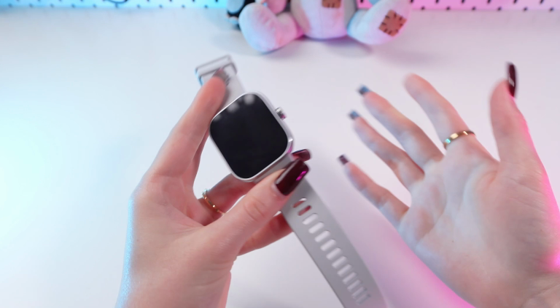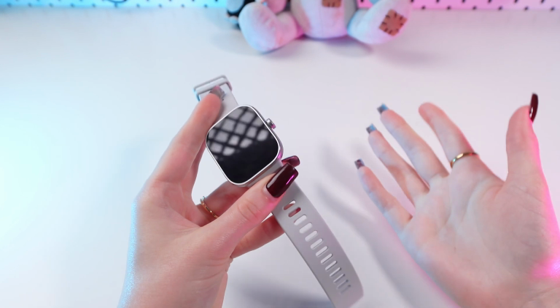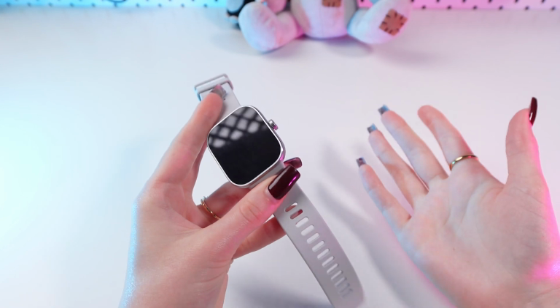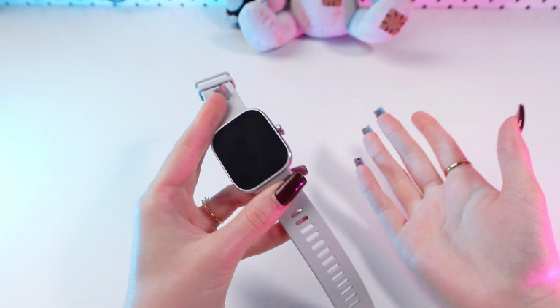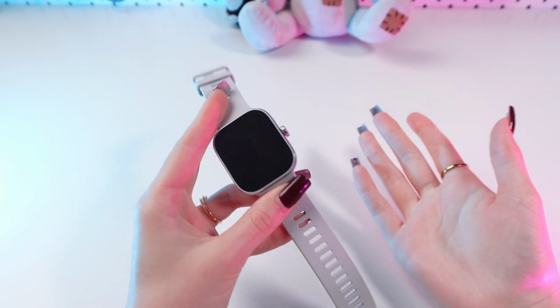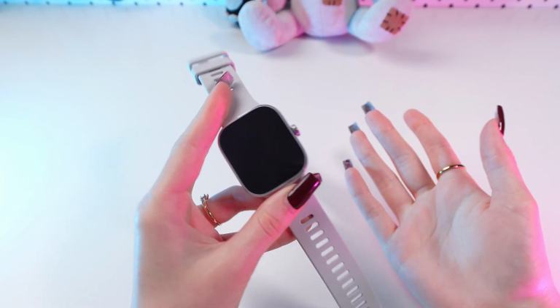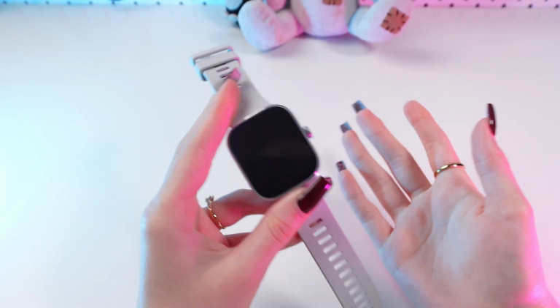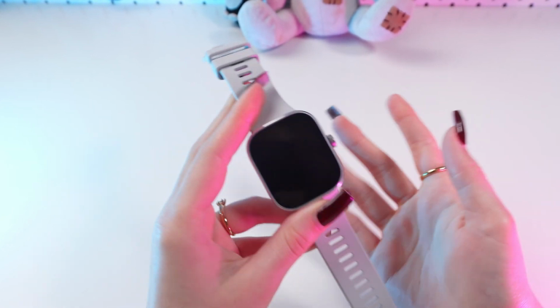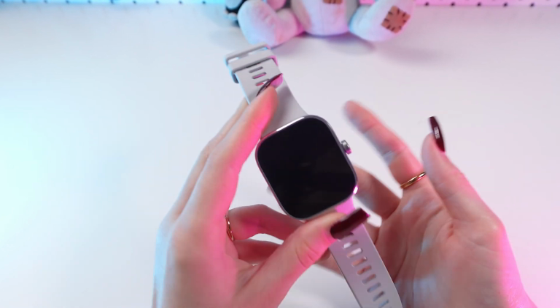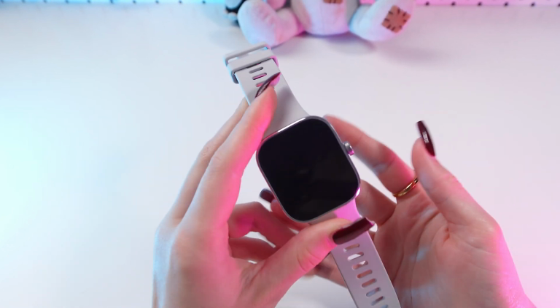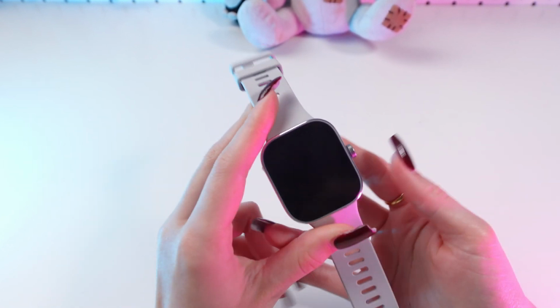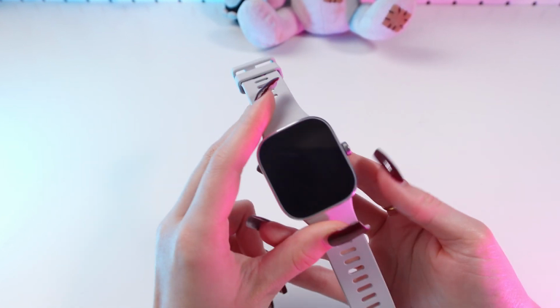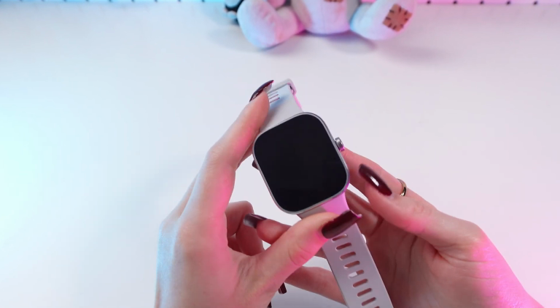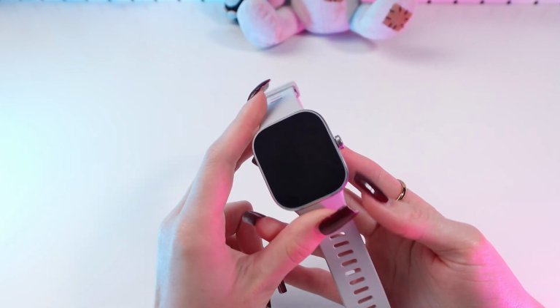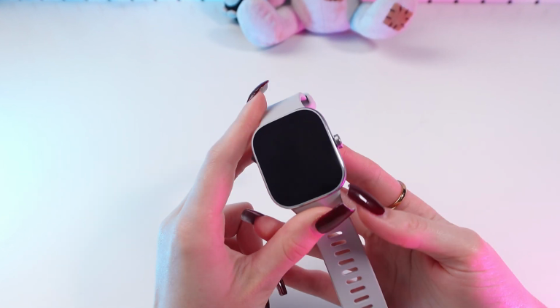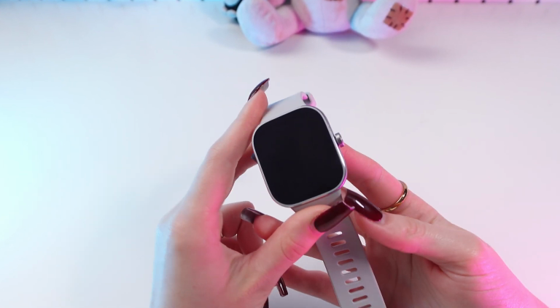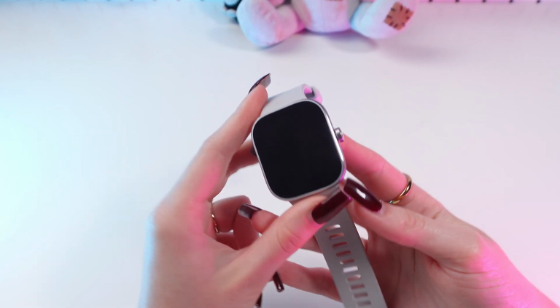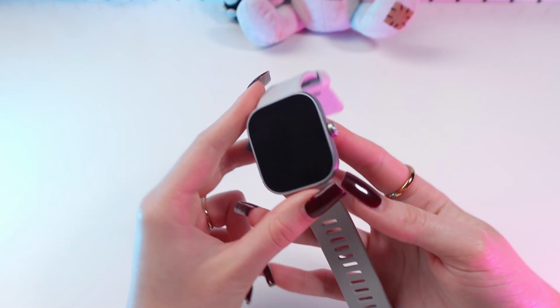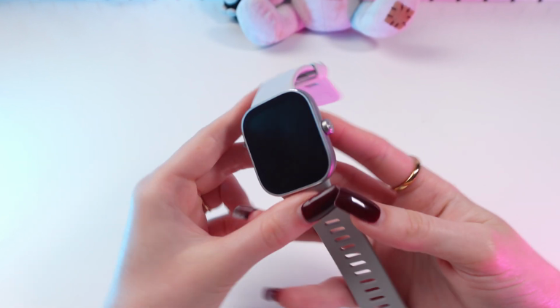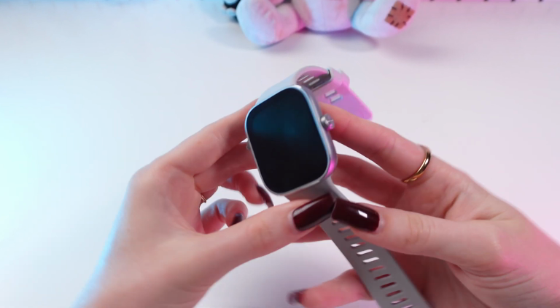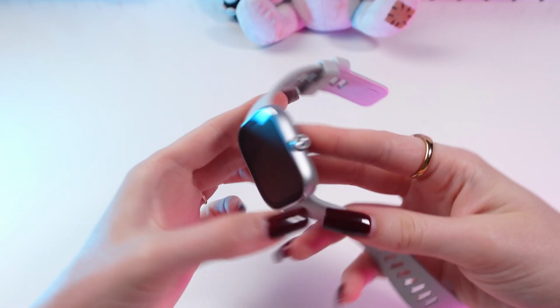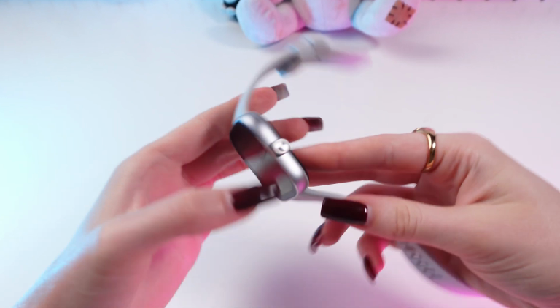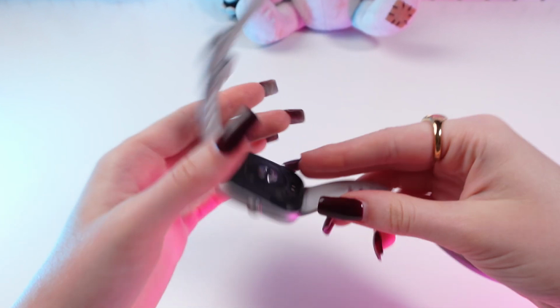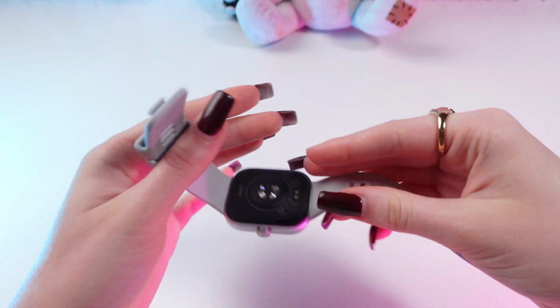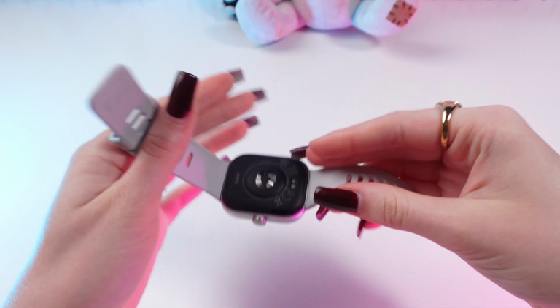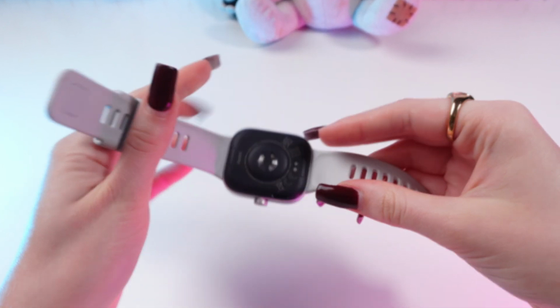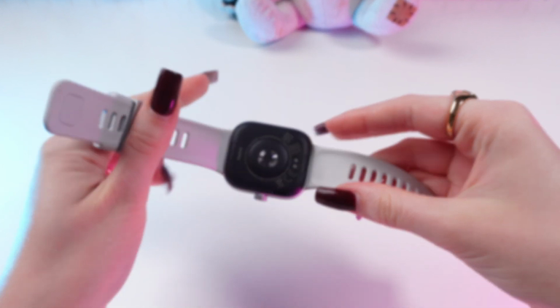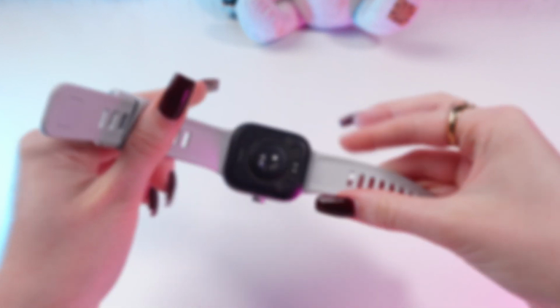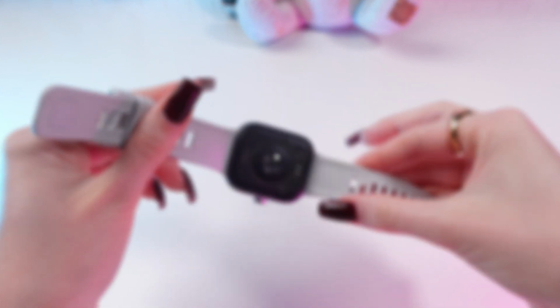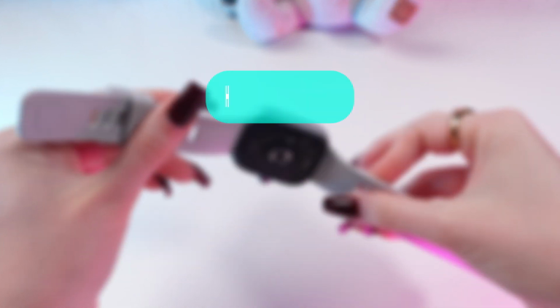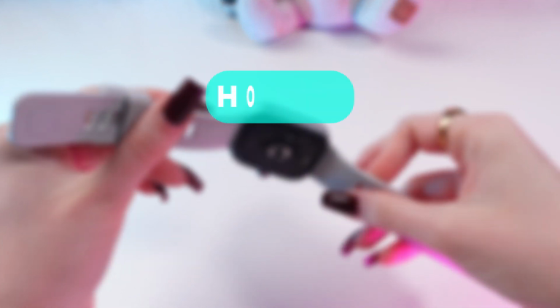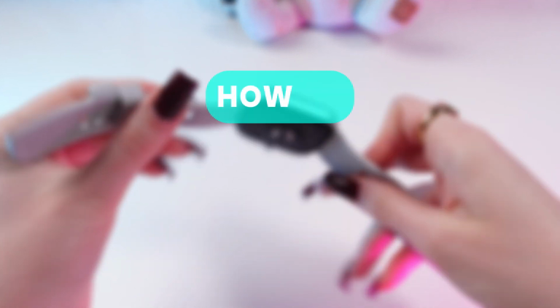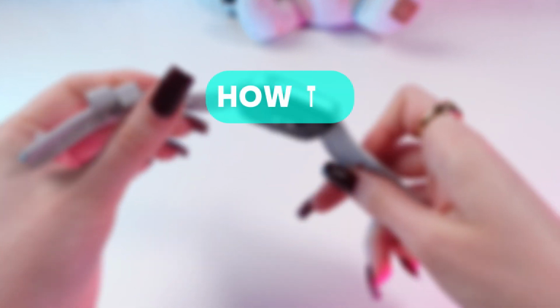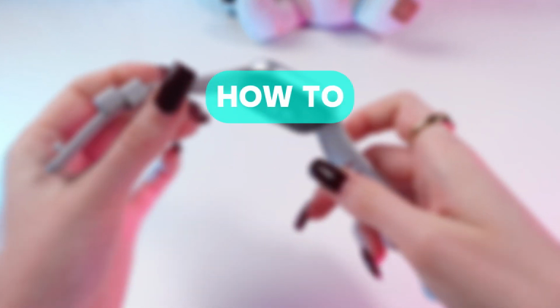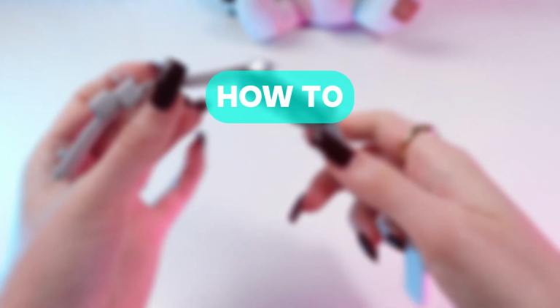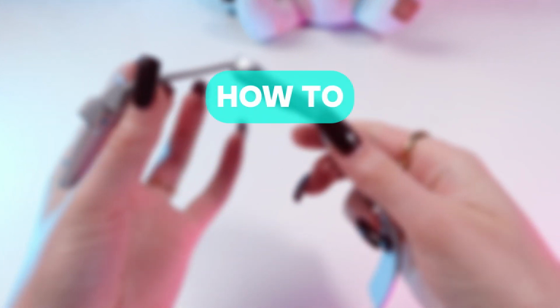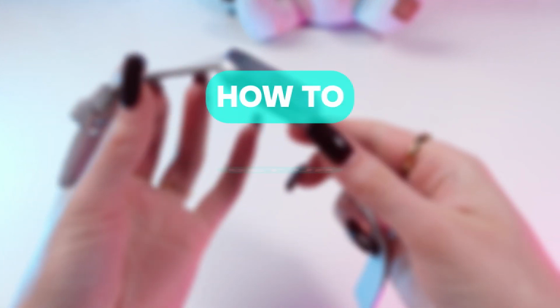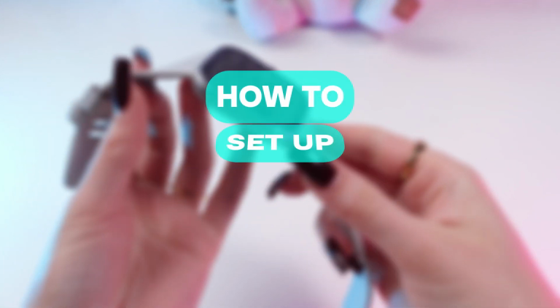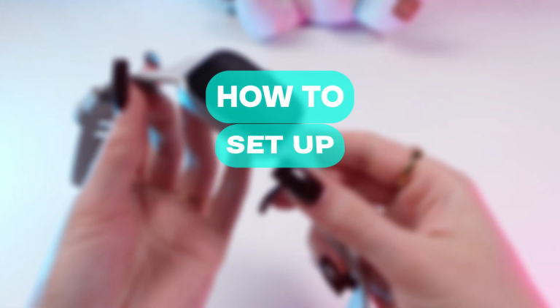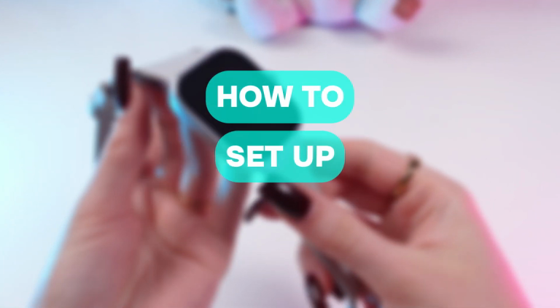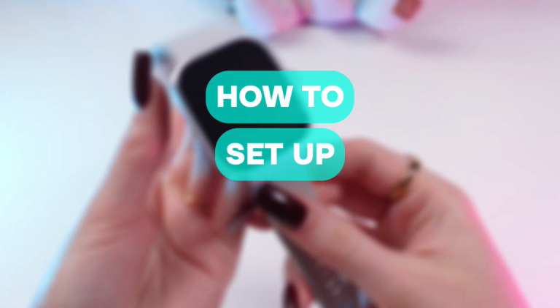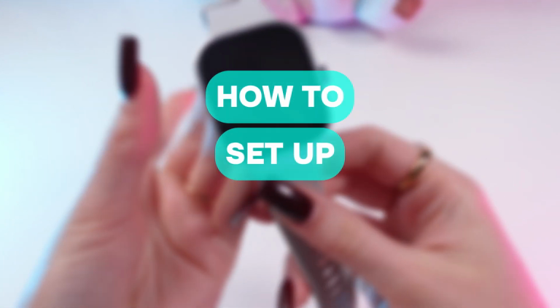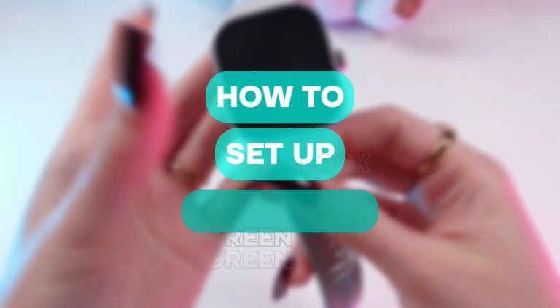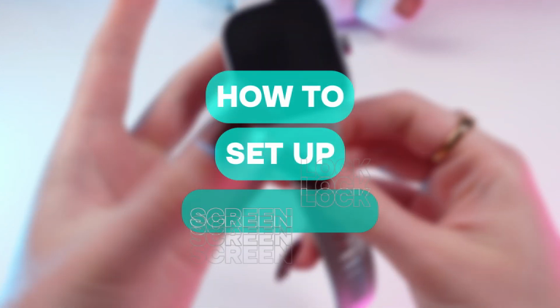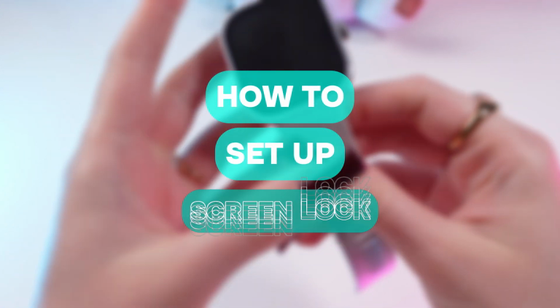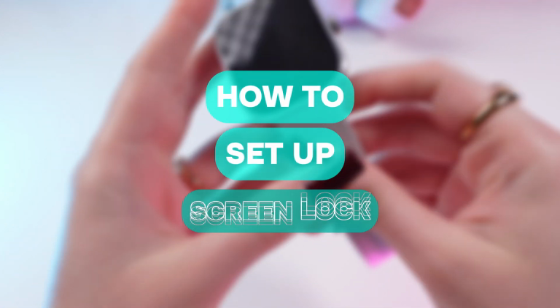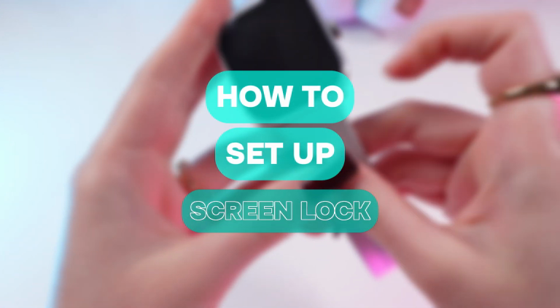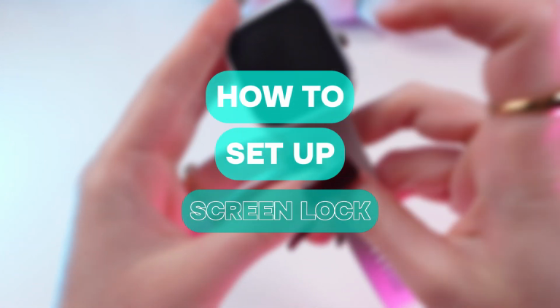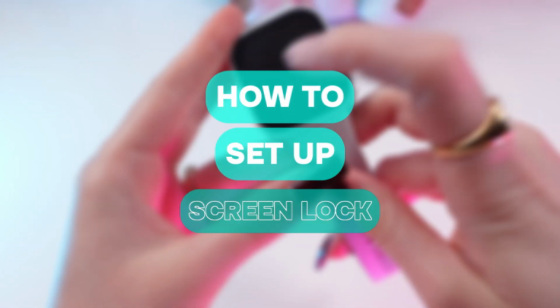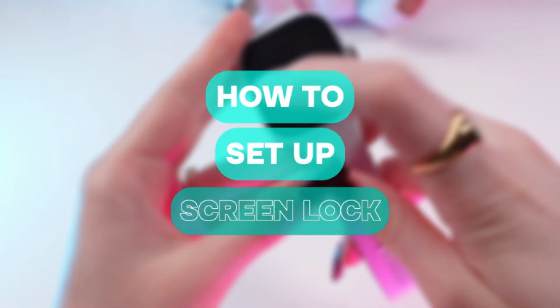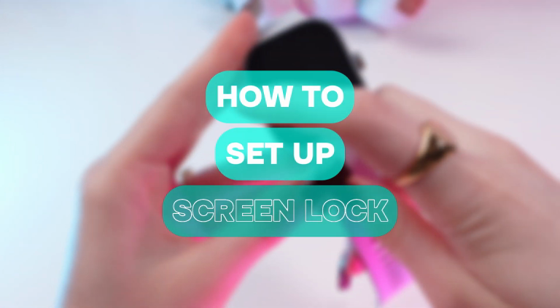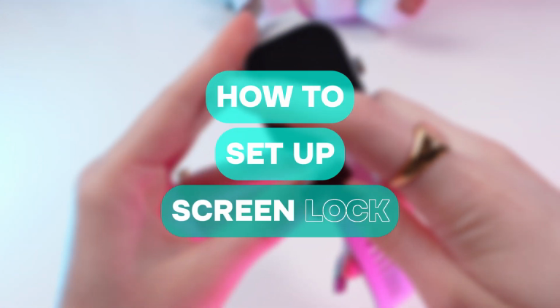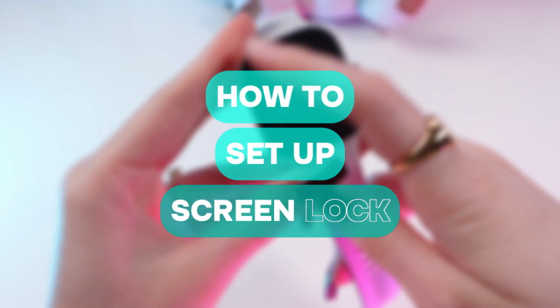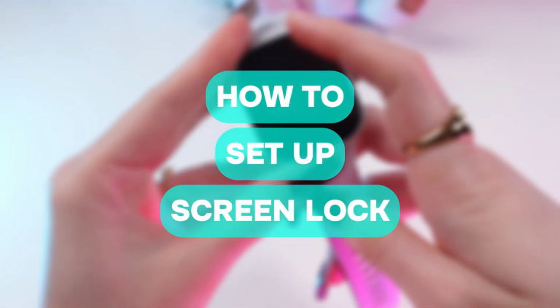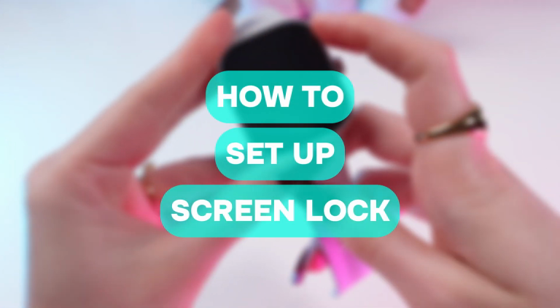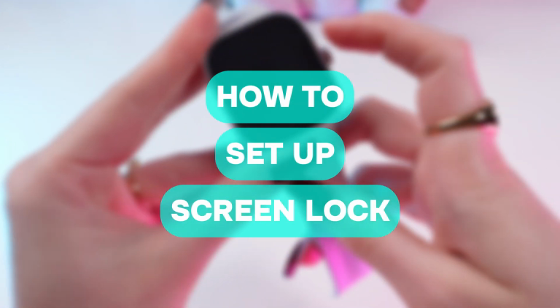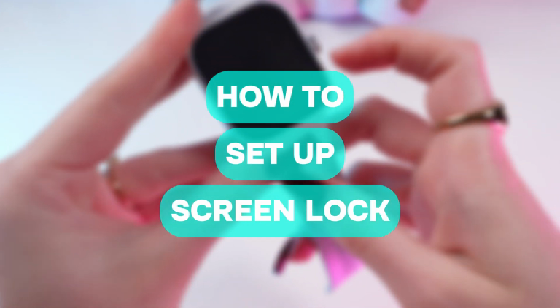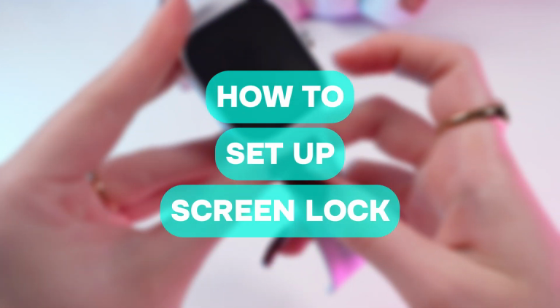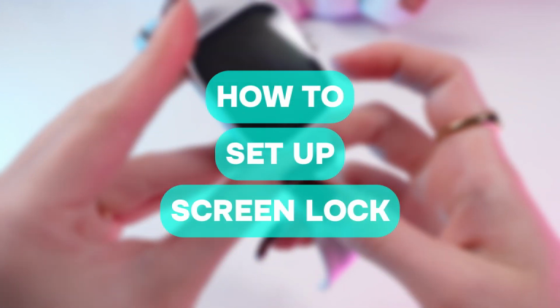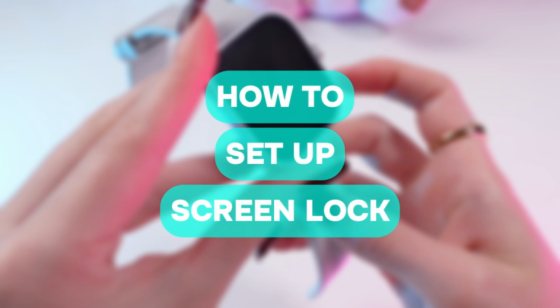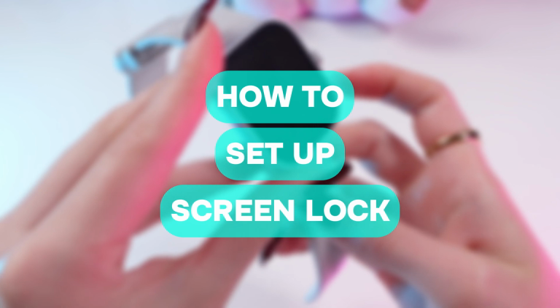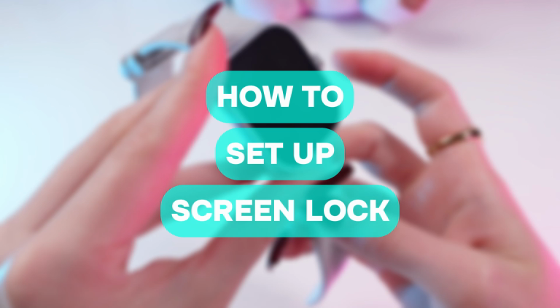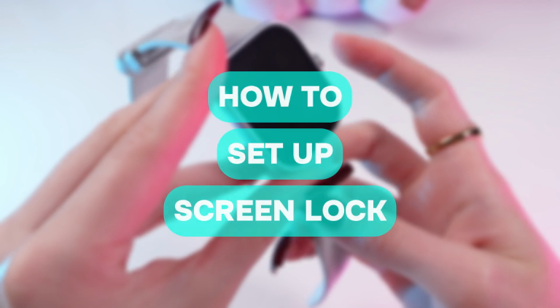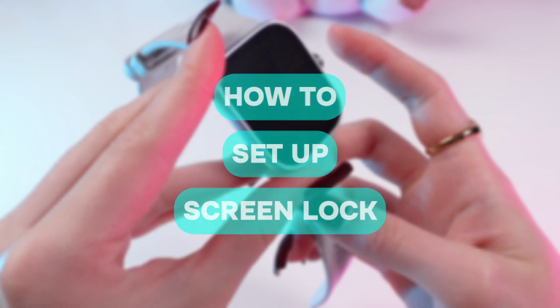Hey guys, in this video I'm going to help you set up a PIN code on your Xiaomi Redmi Watch 4.